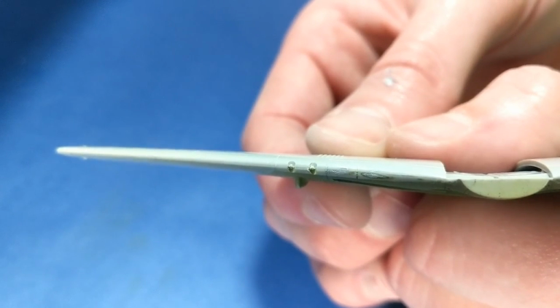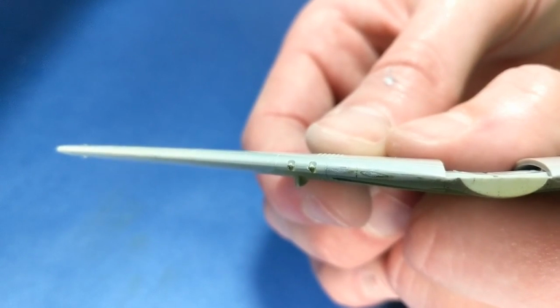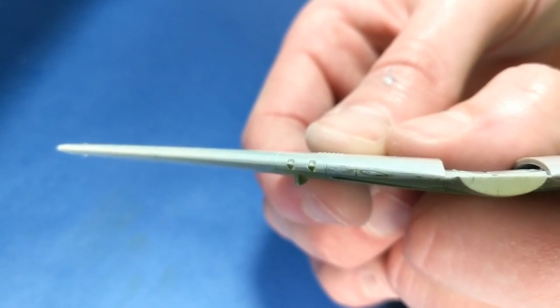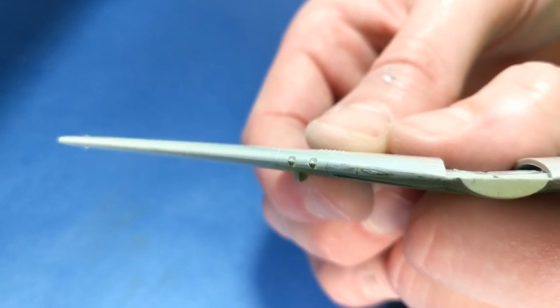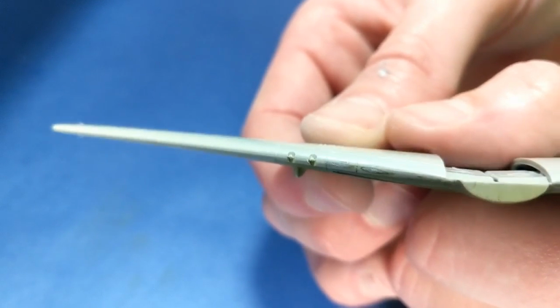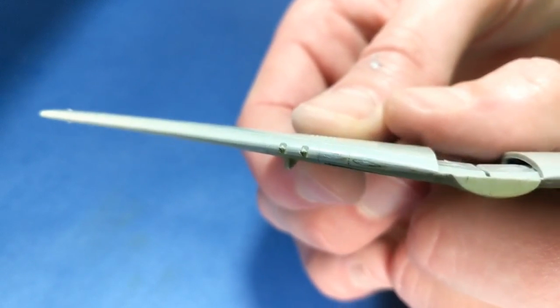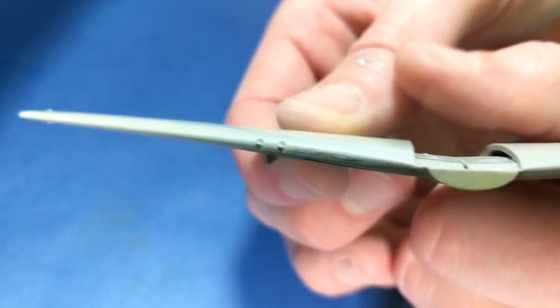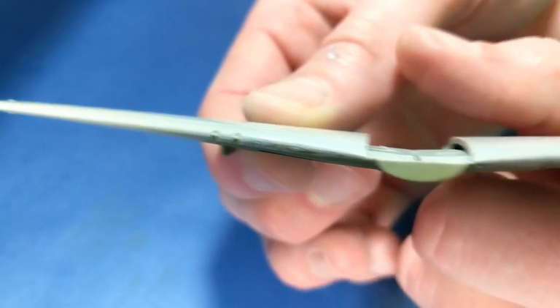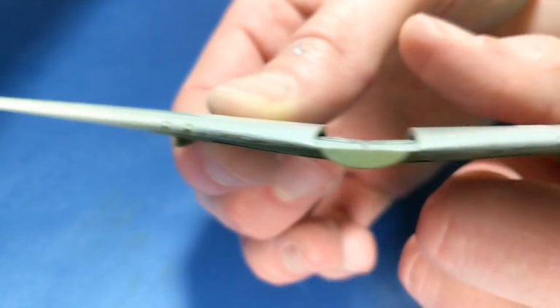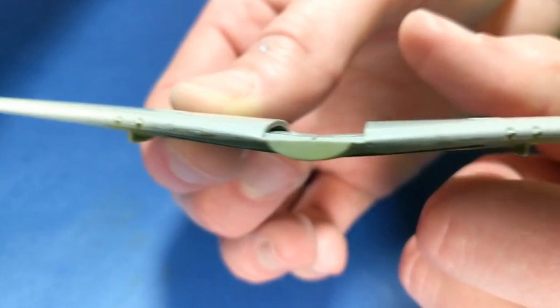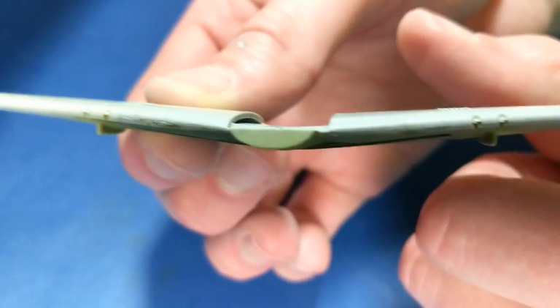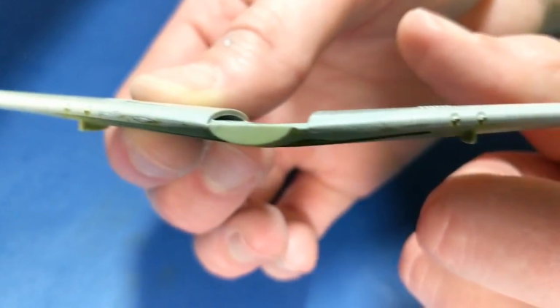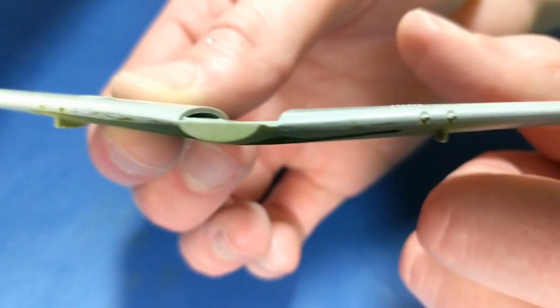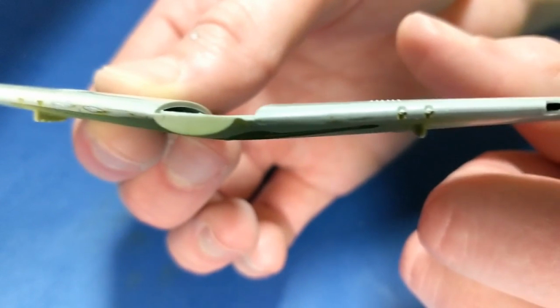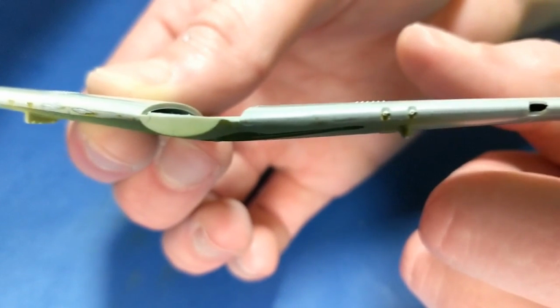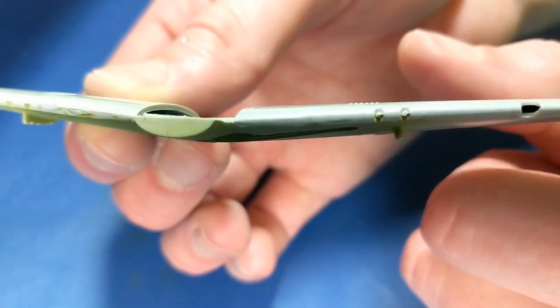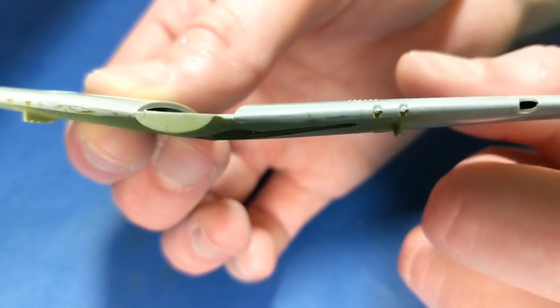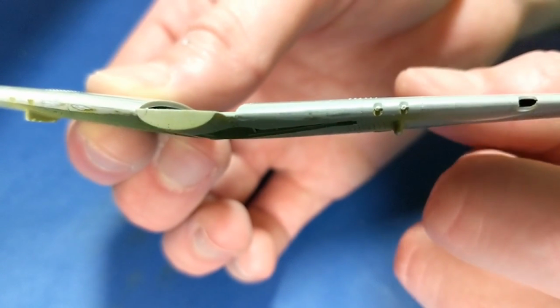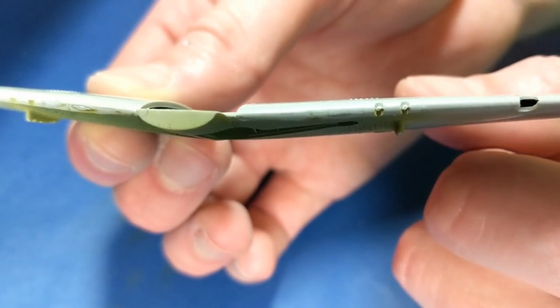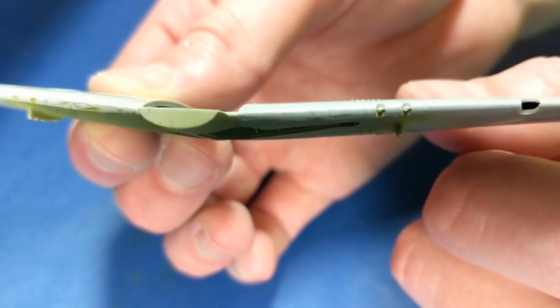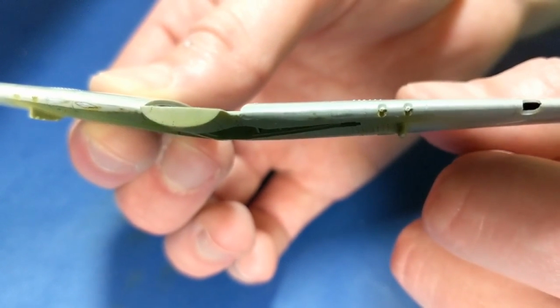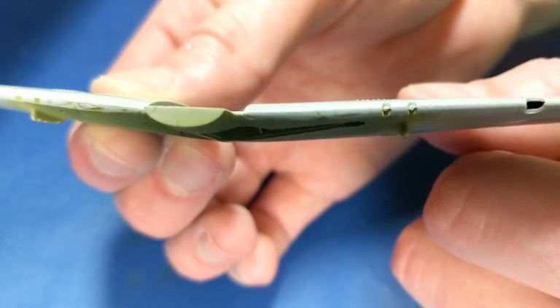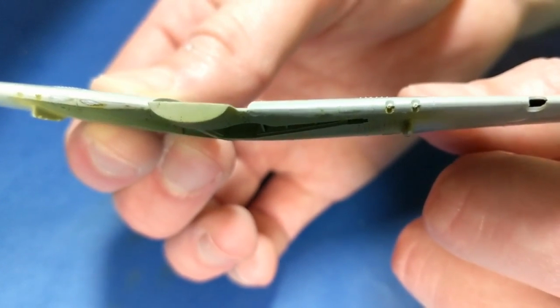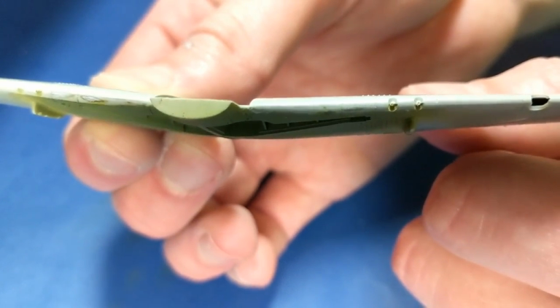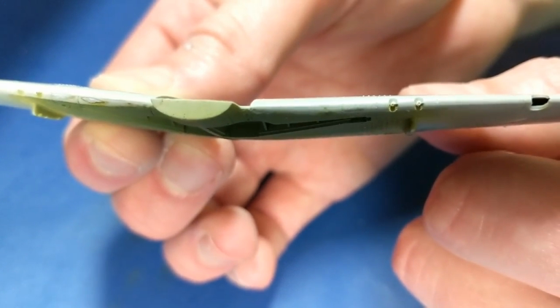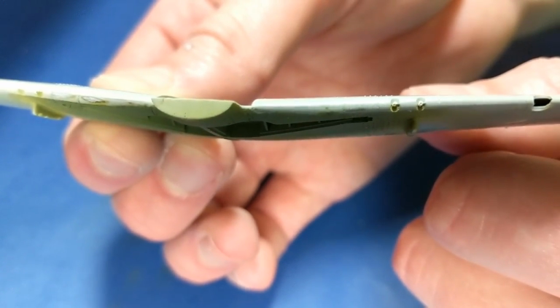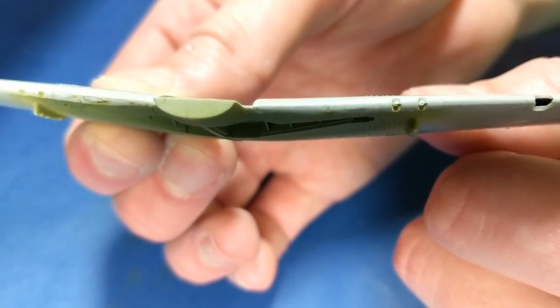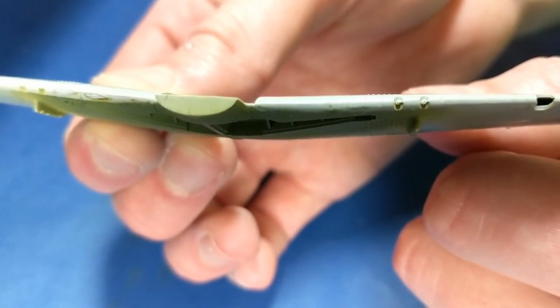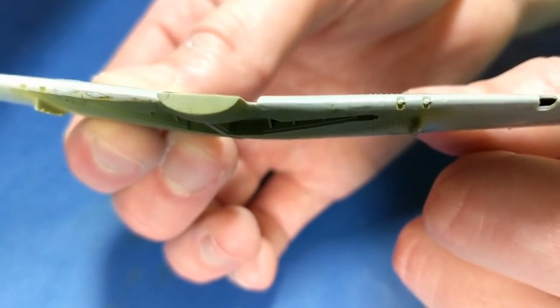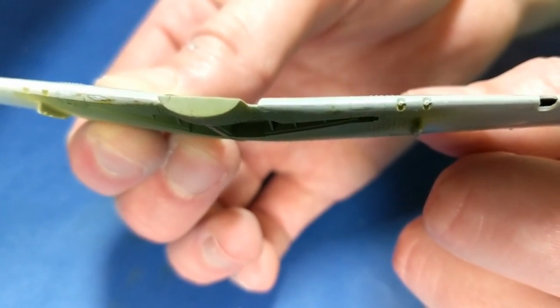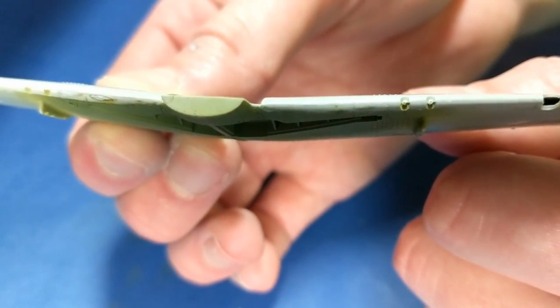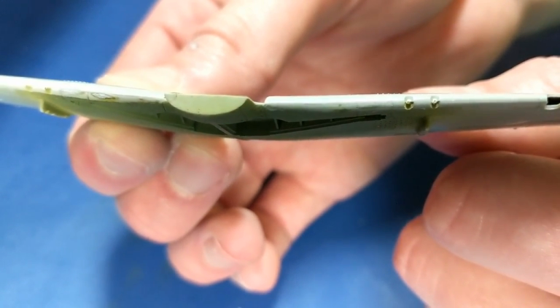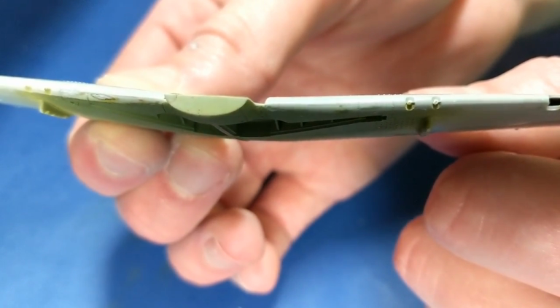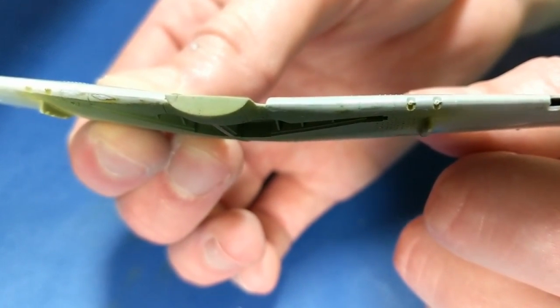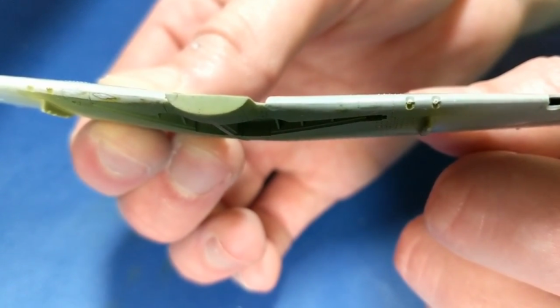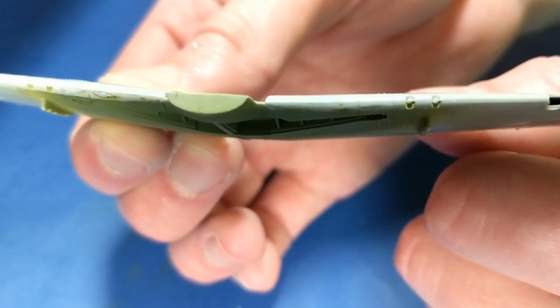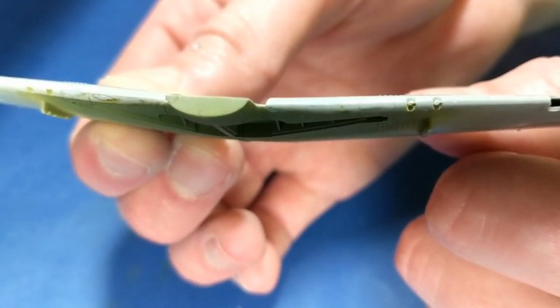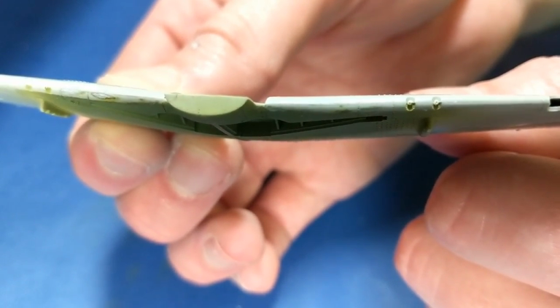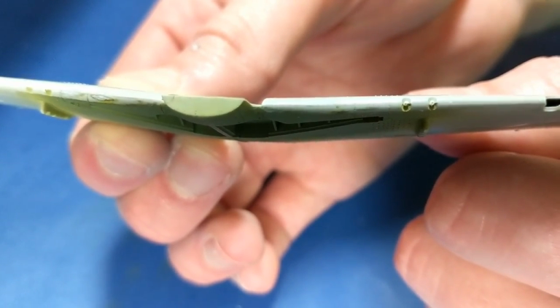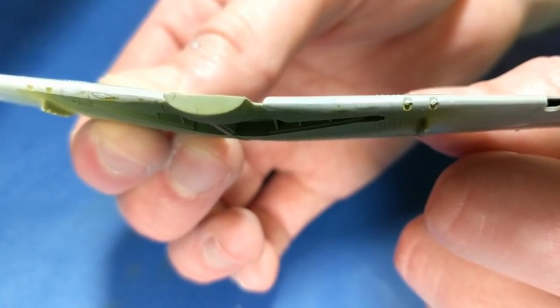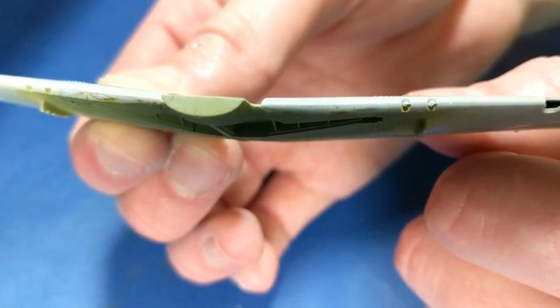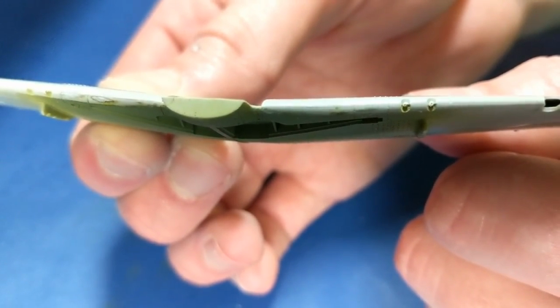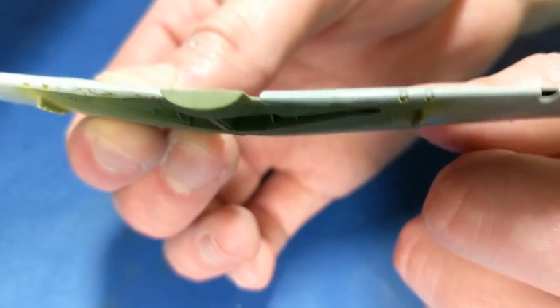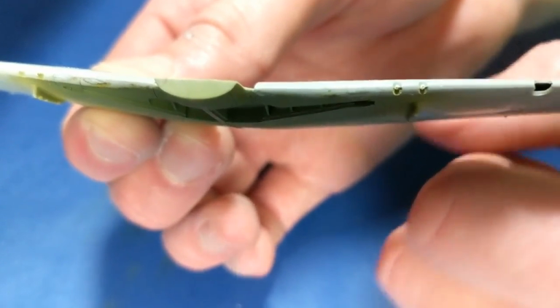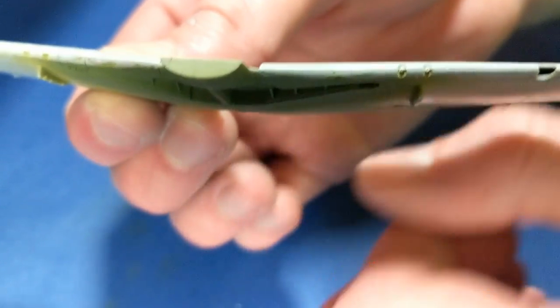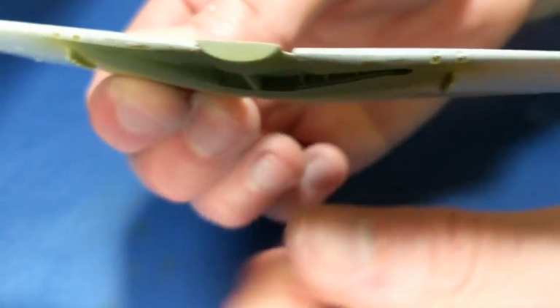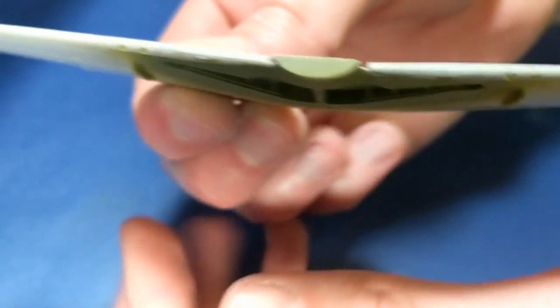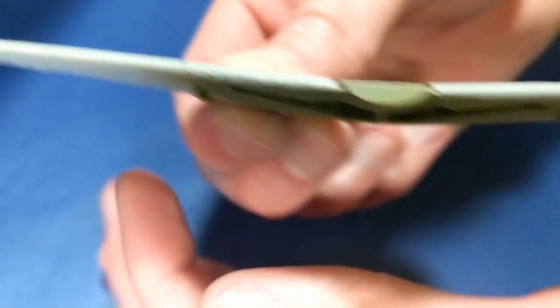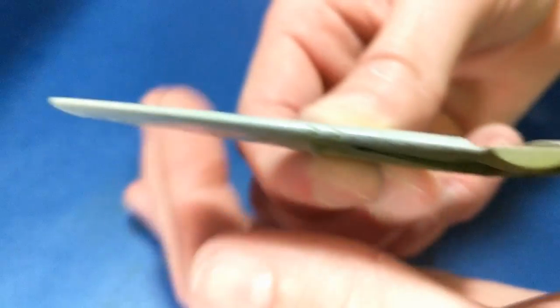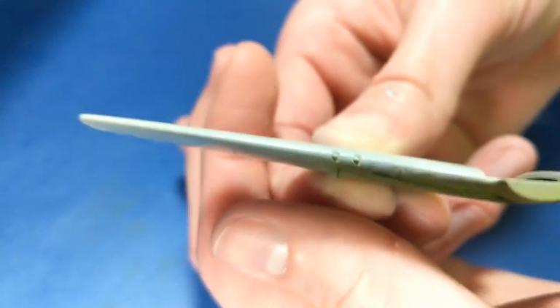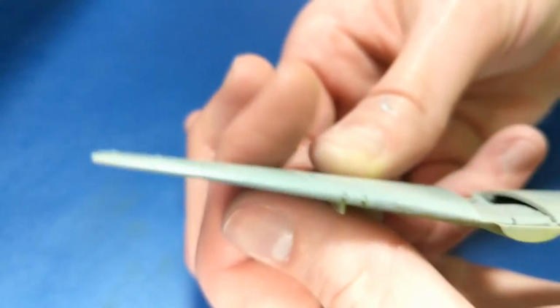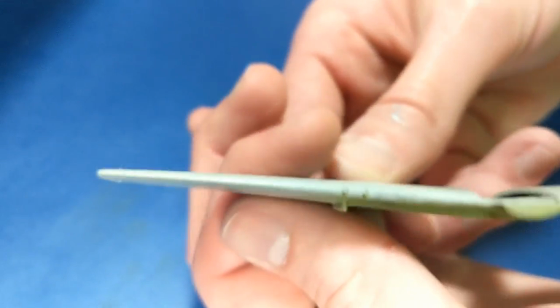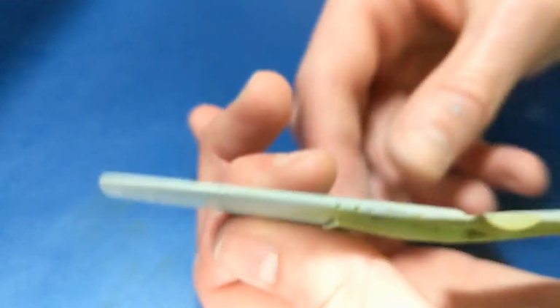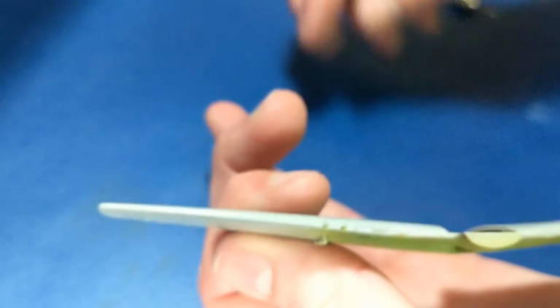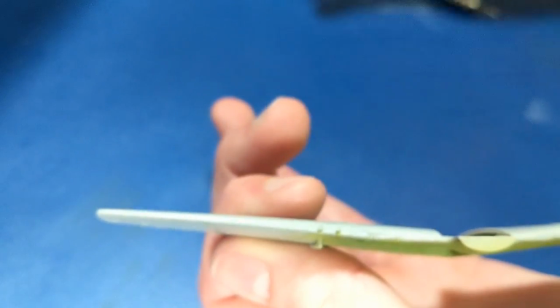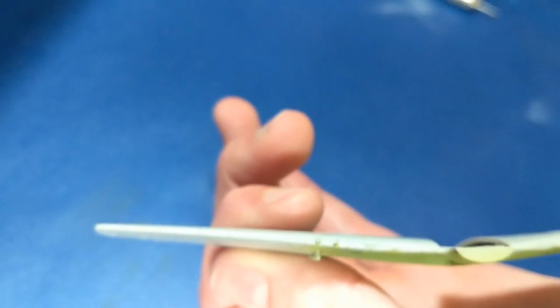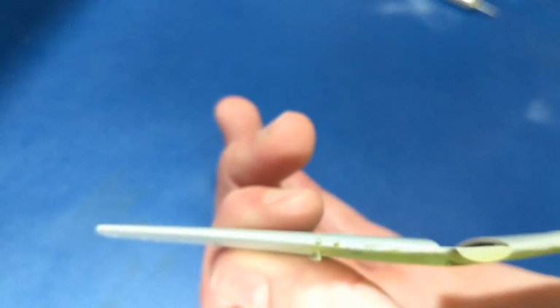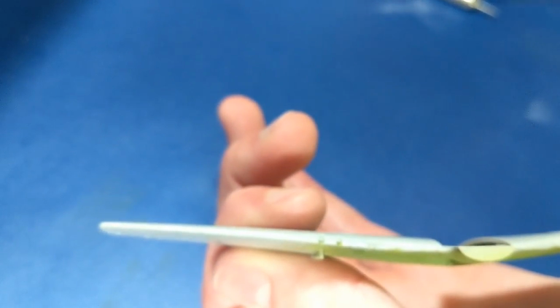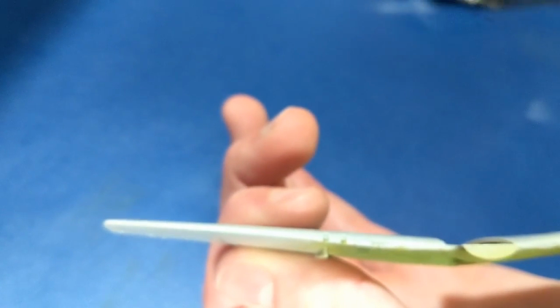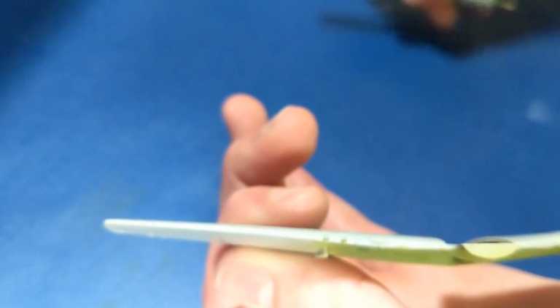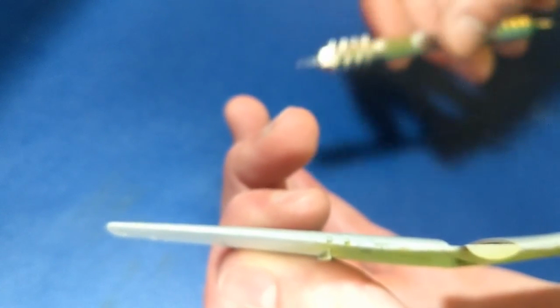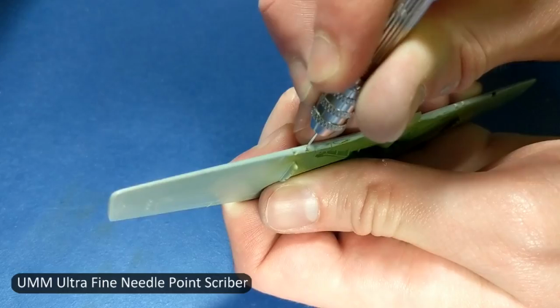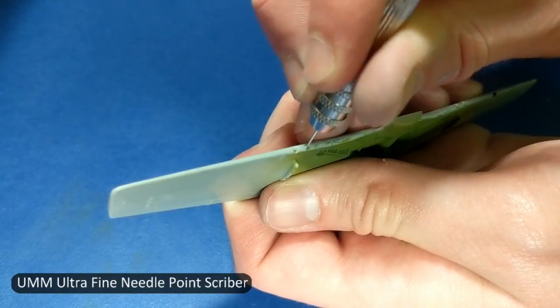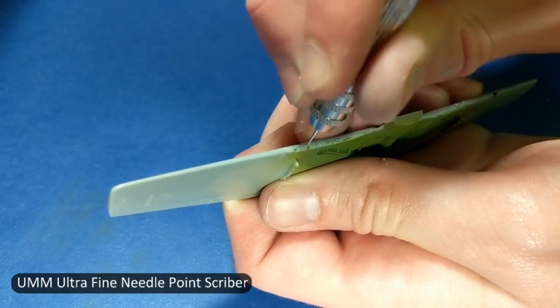The guns were molded onto the wings and didn't have a hole for the barrel, so I punched one in with a very fine needle point.